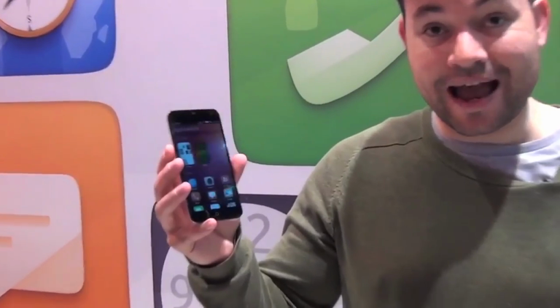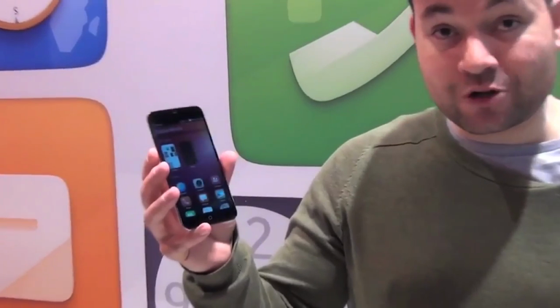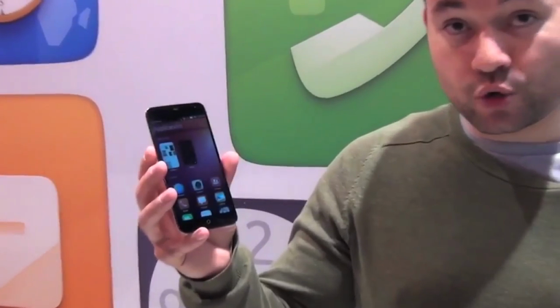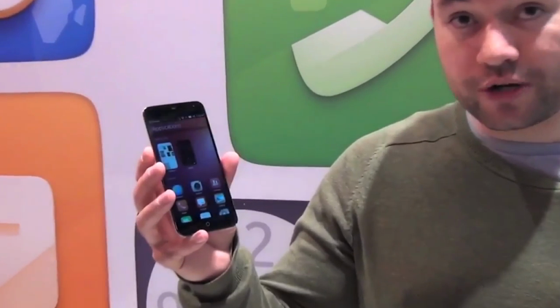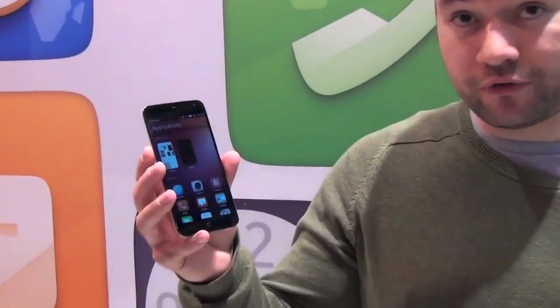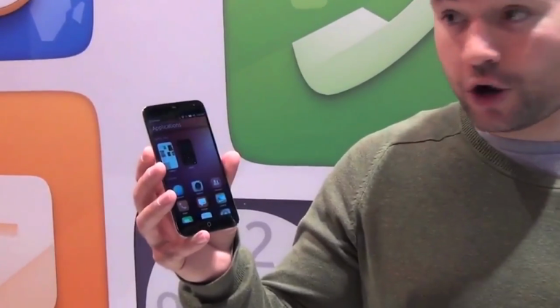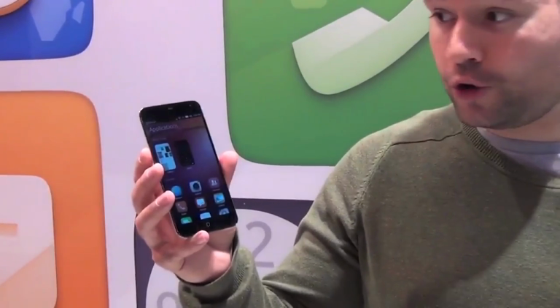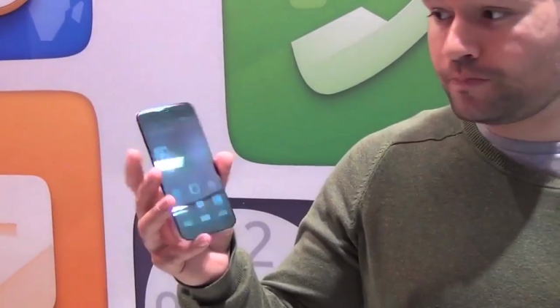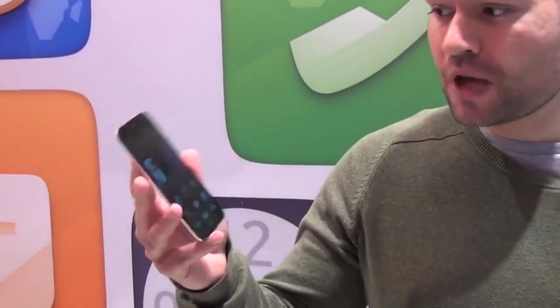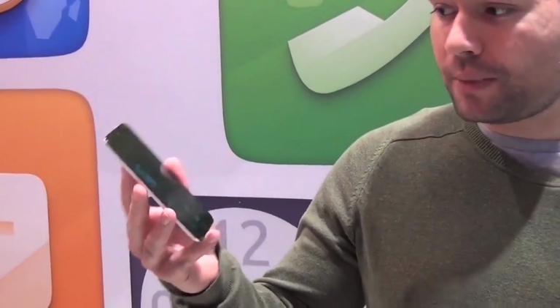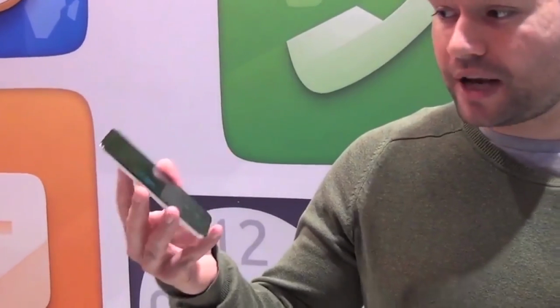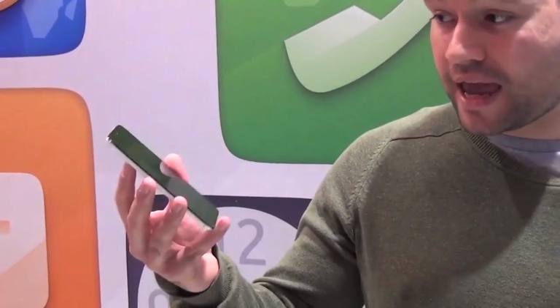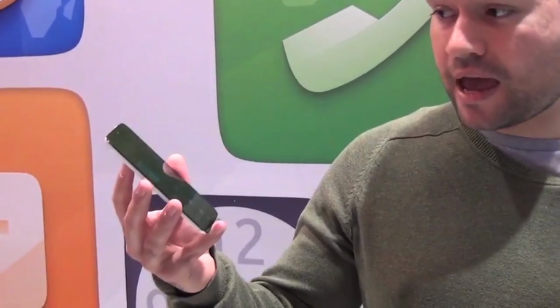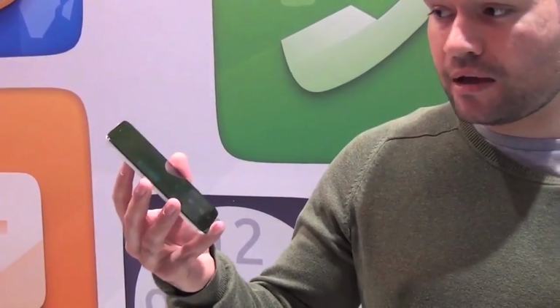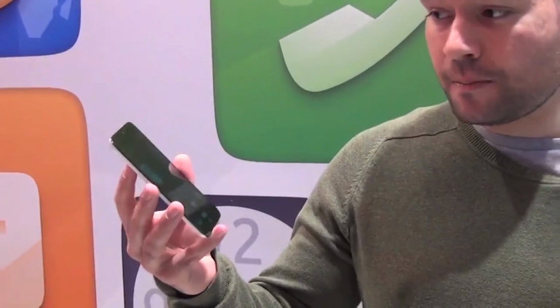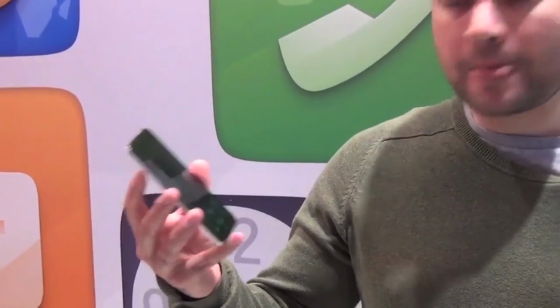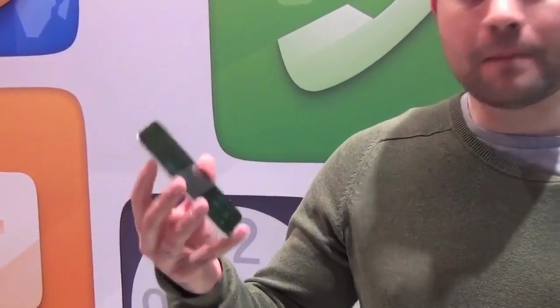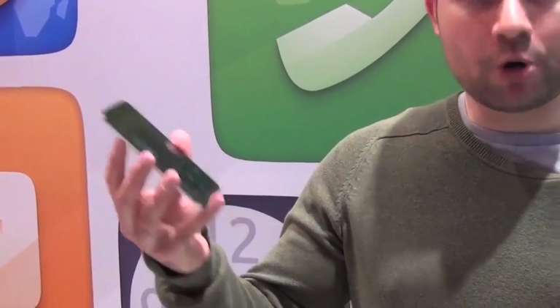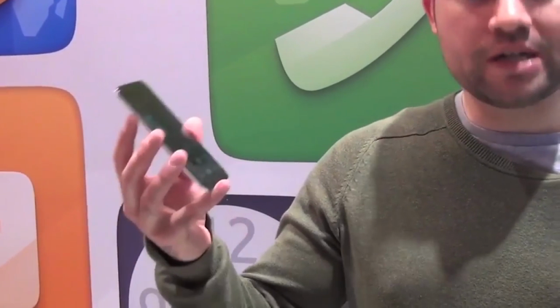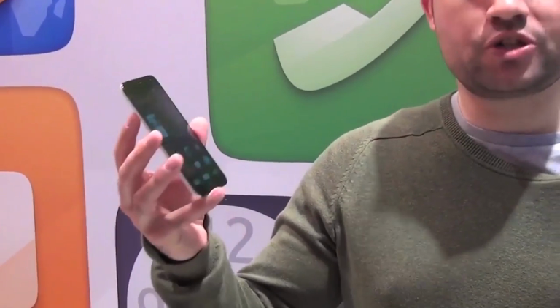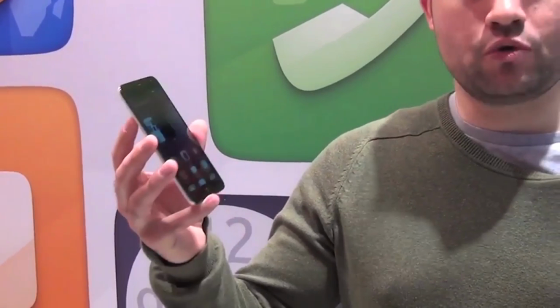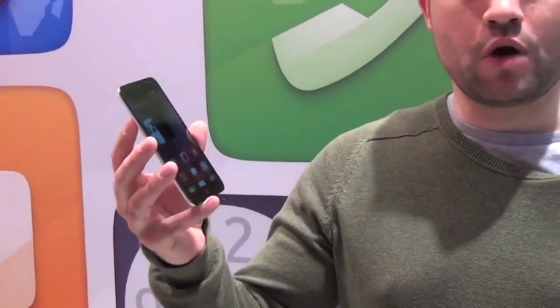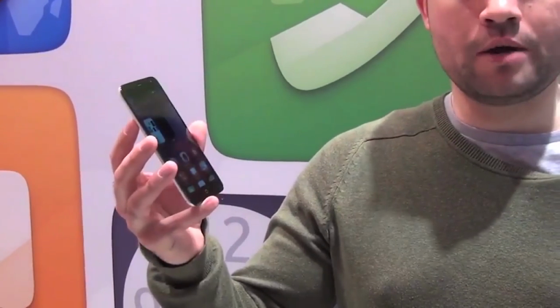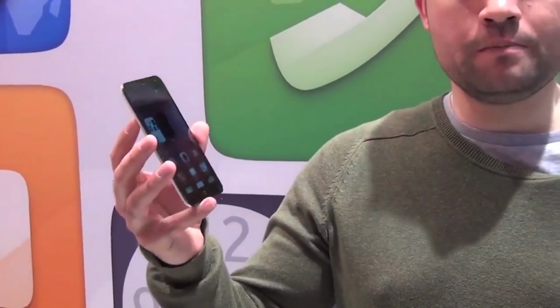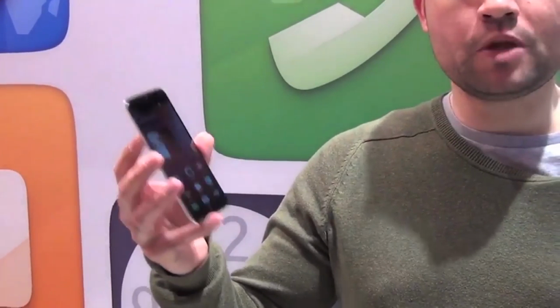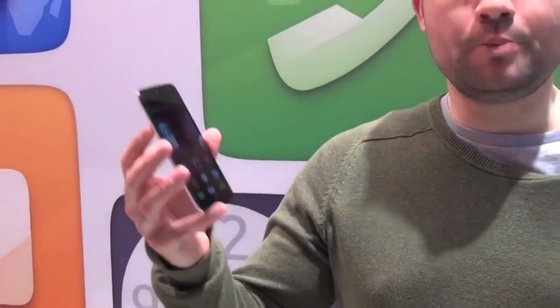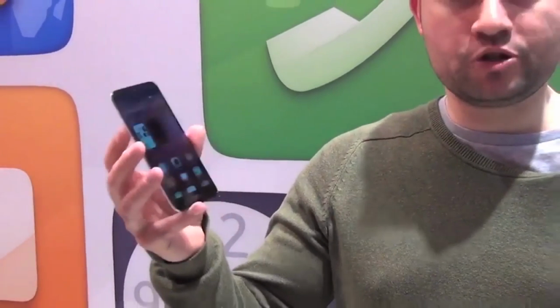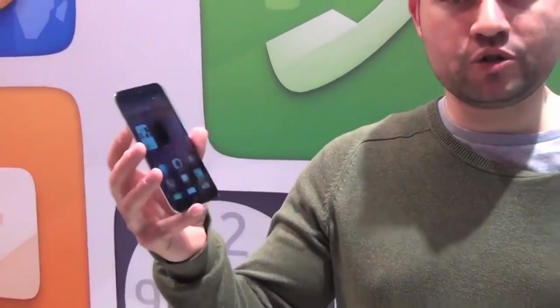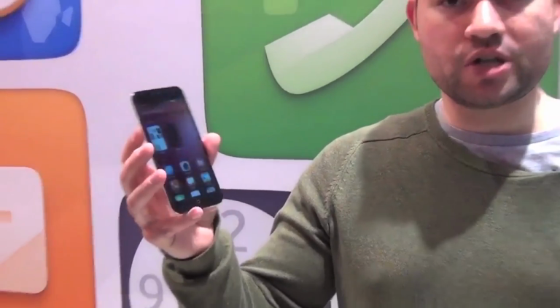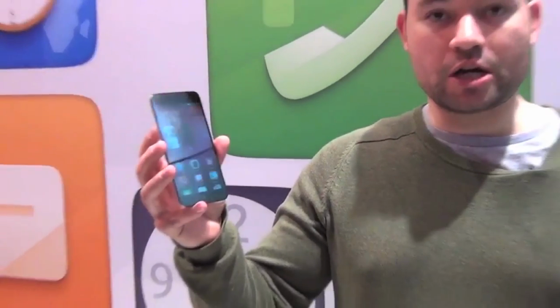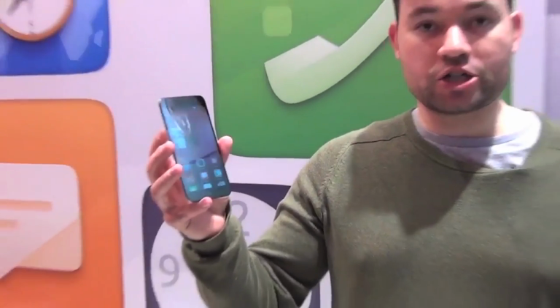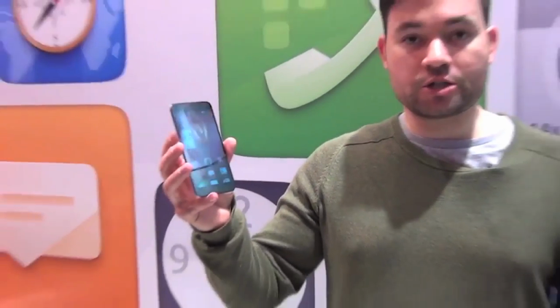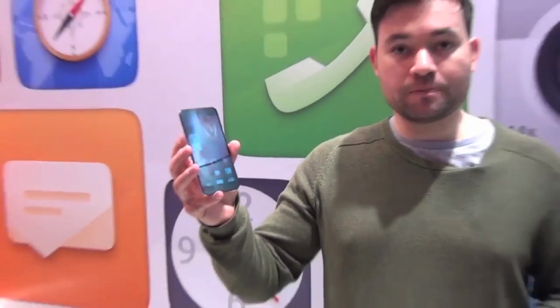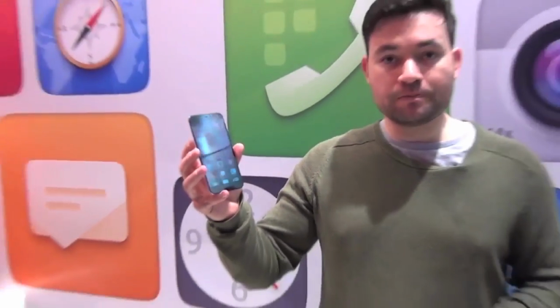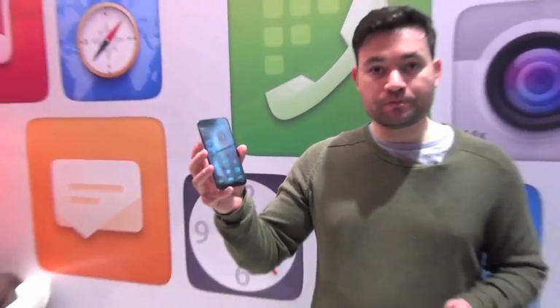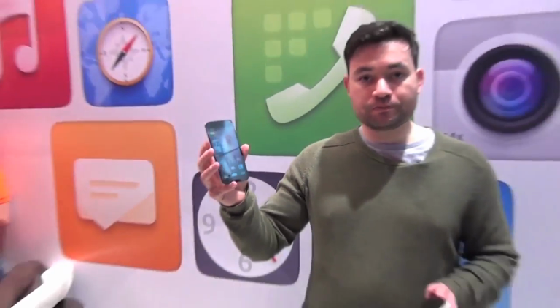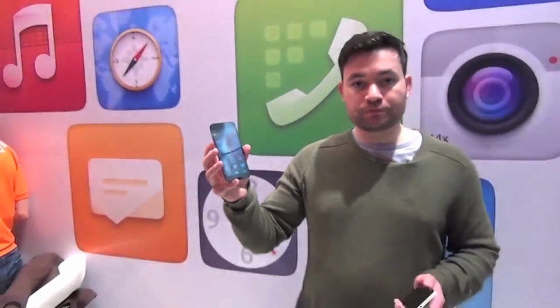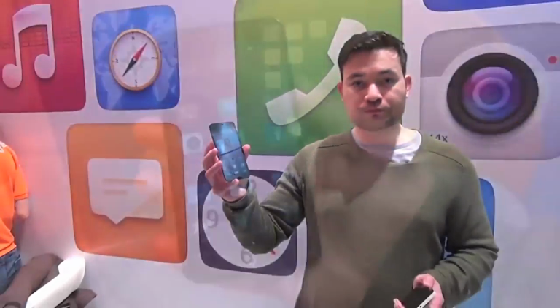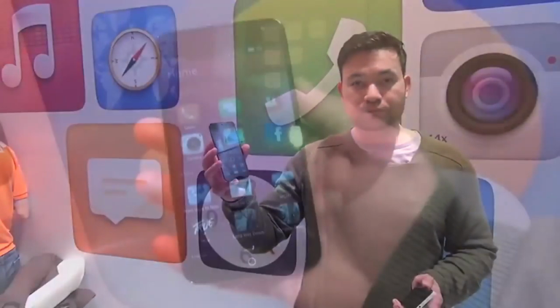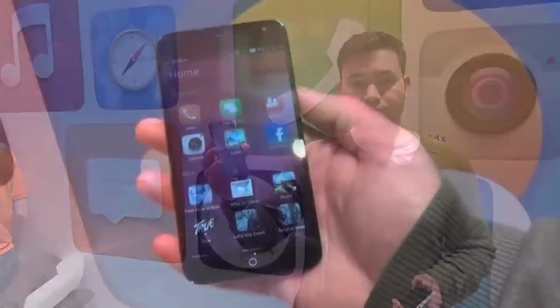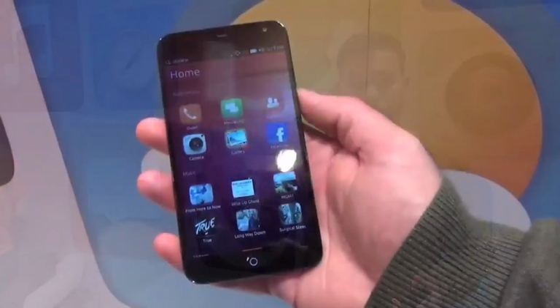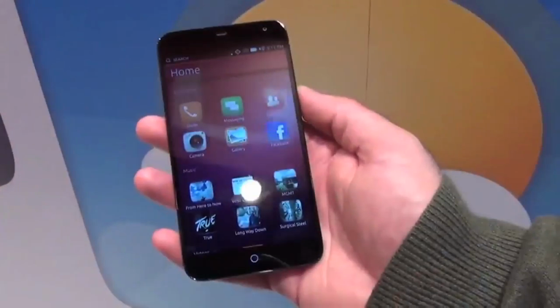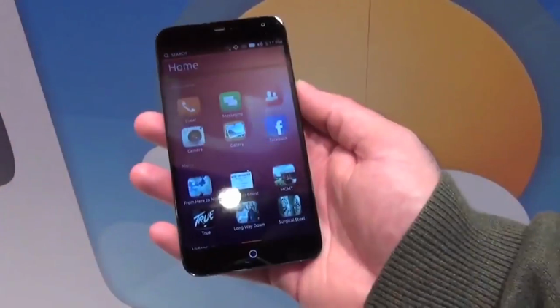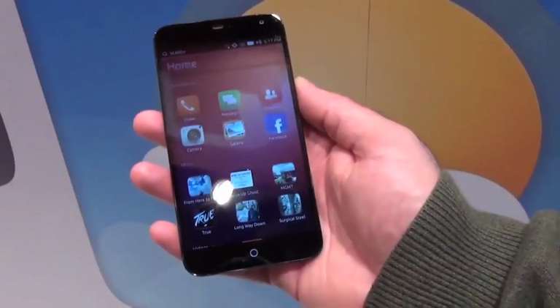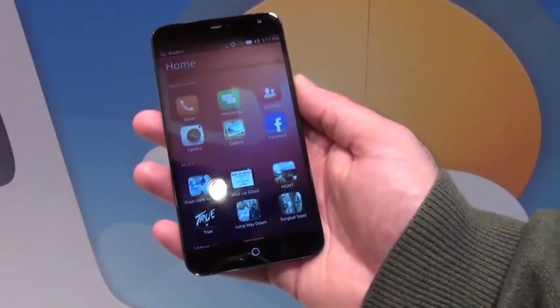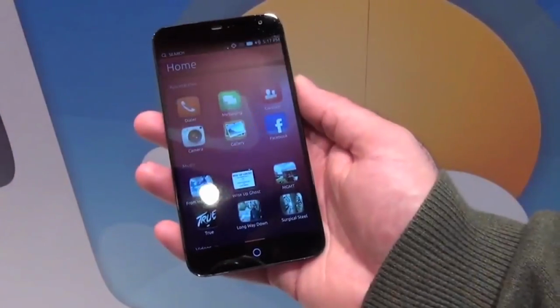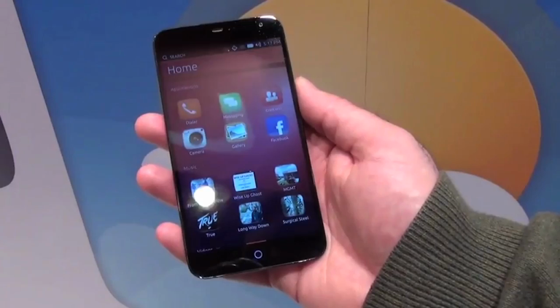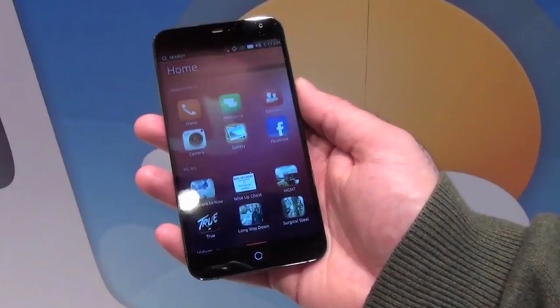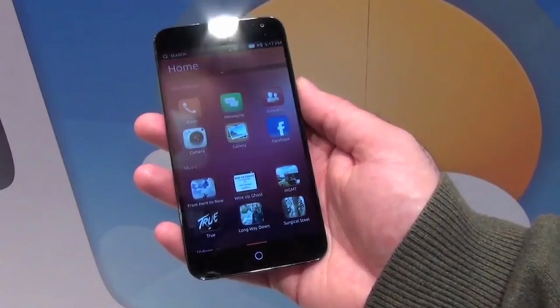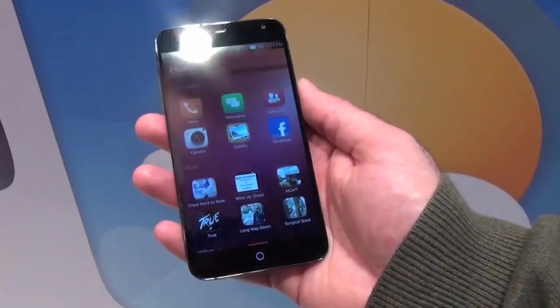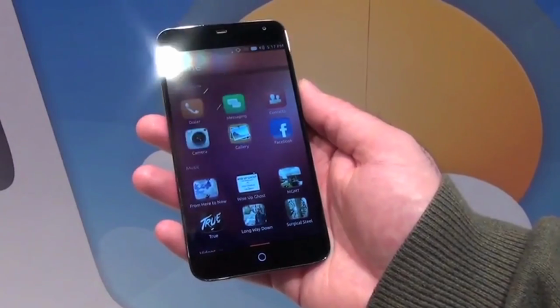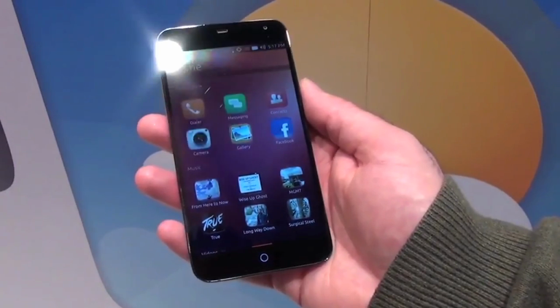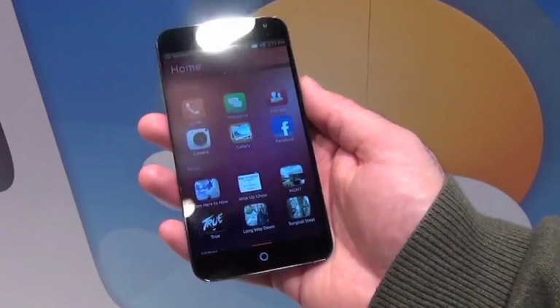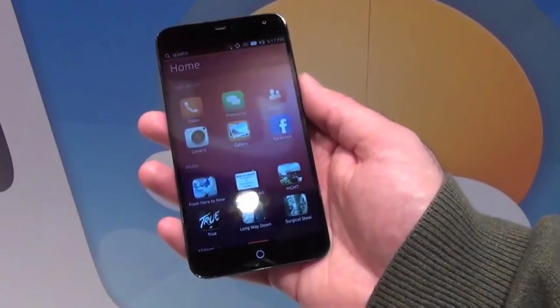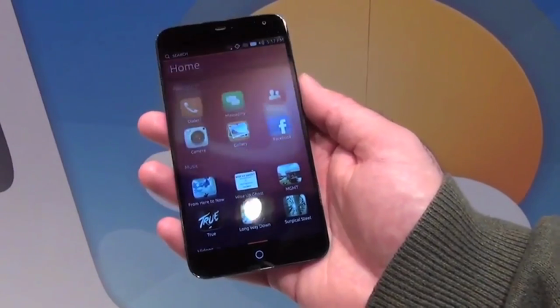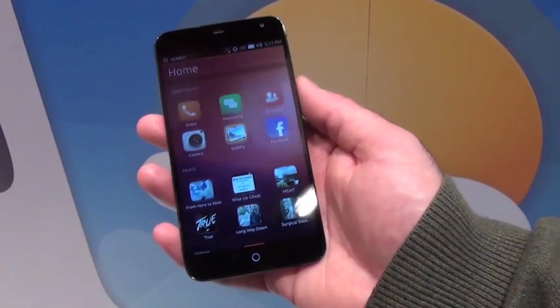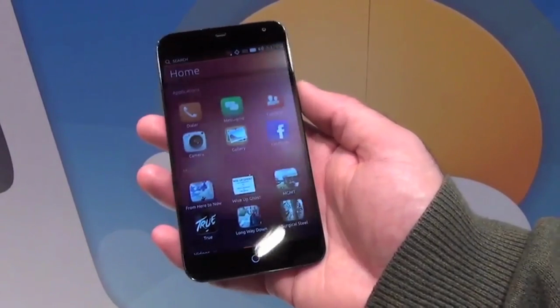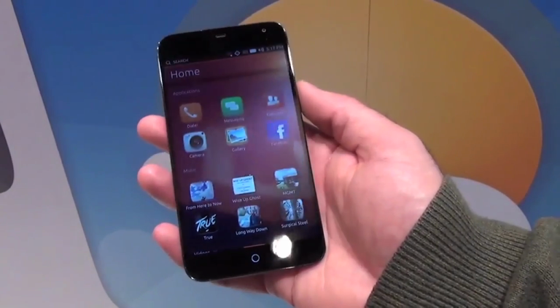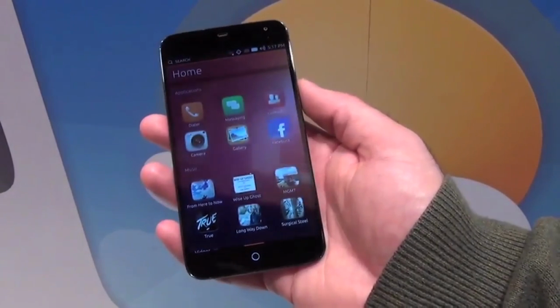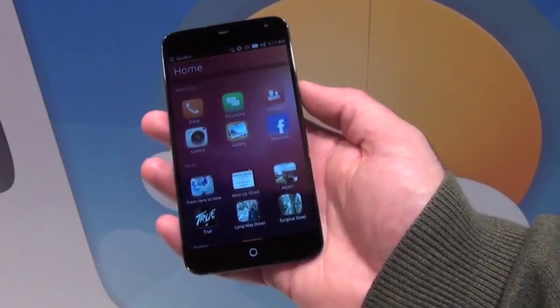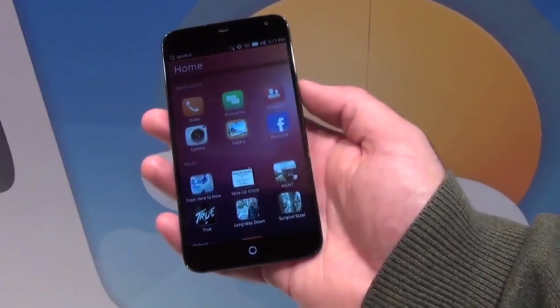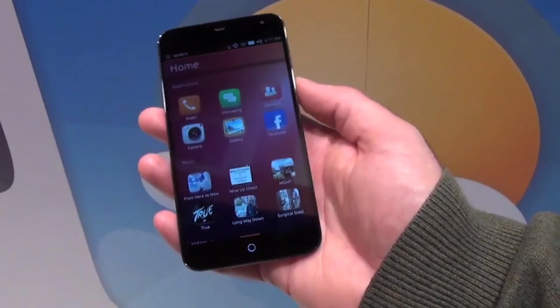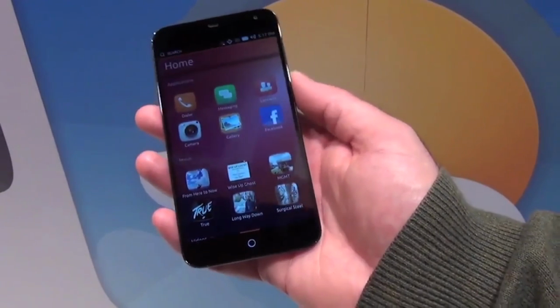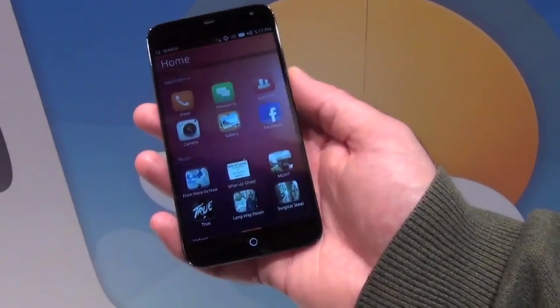In my other hand I have the Meizu MX3, which is actually an existing Android phone, but here modded to run Ubuntu Touch.